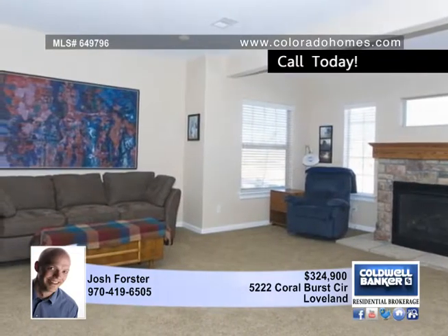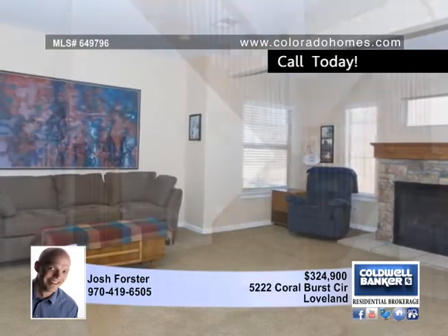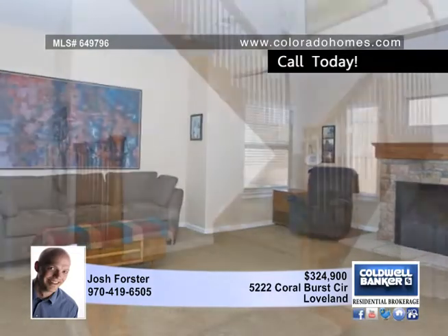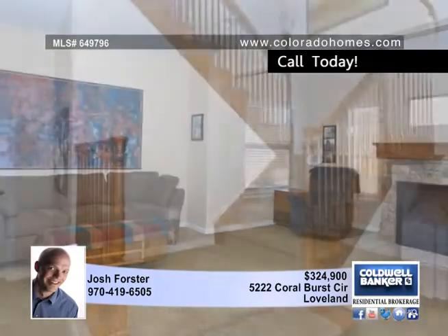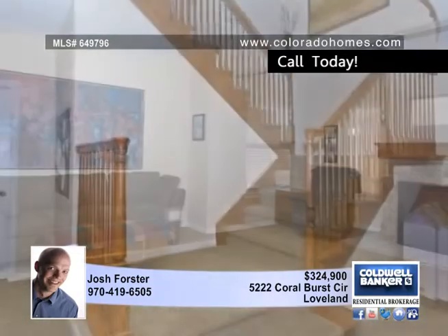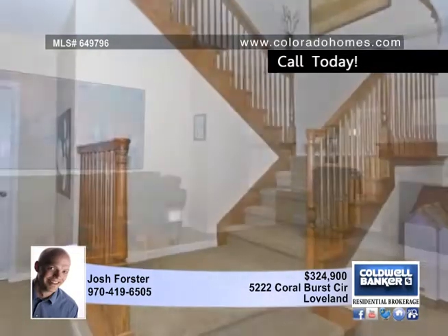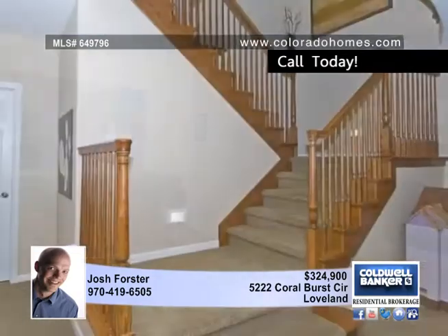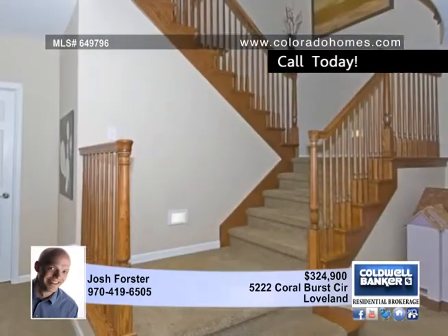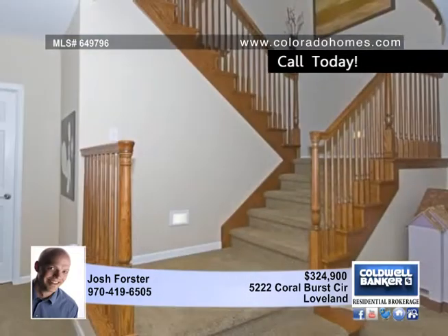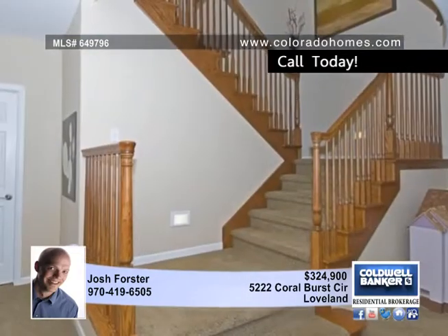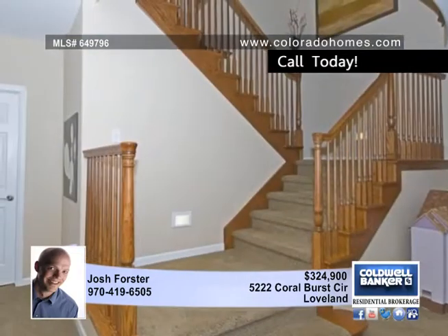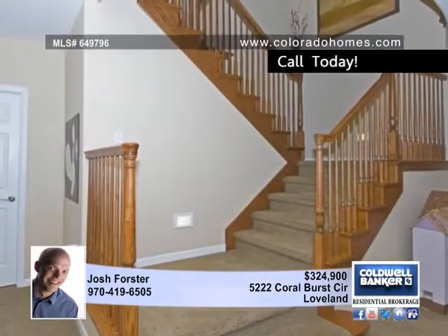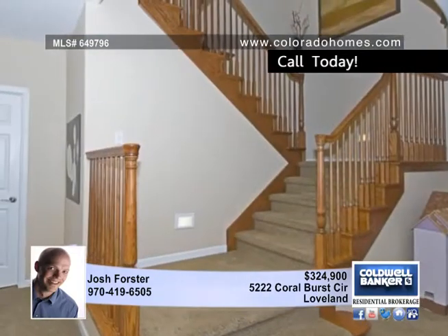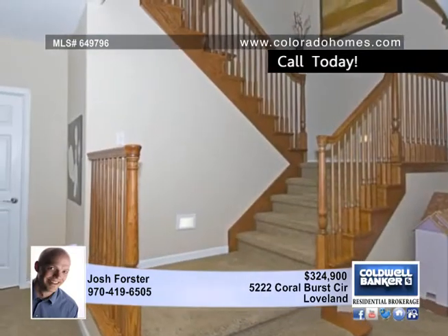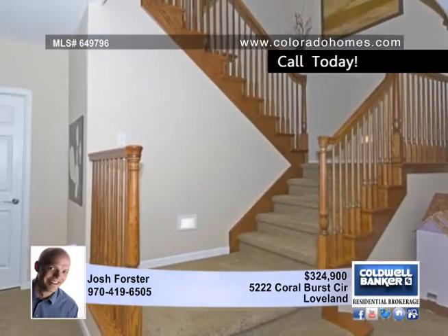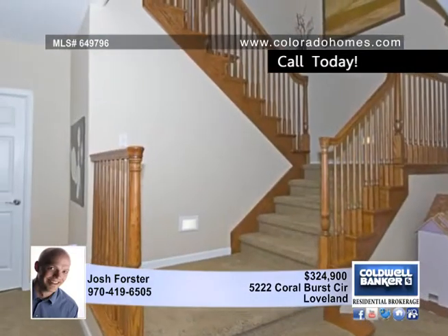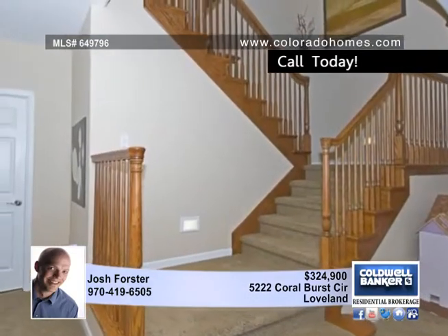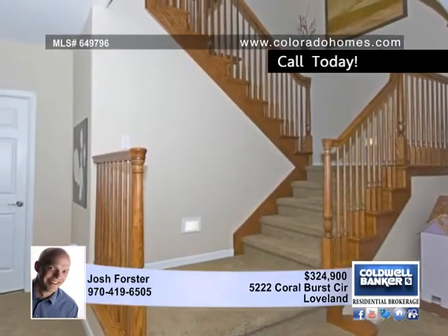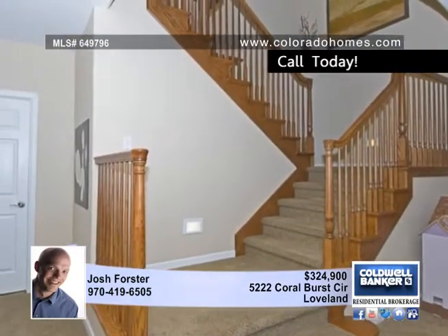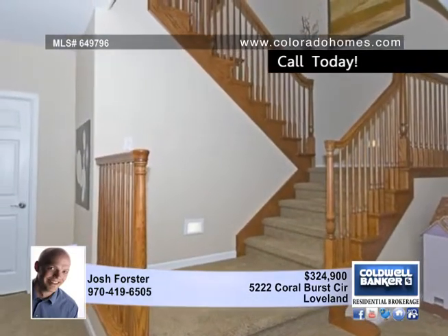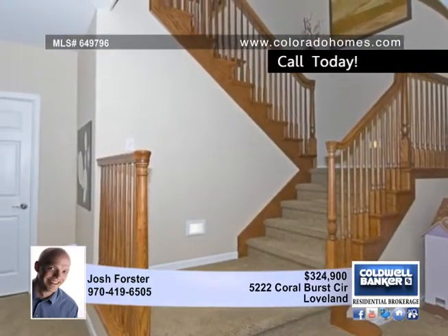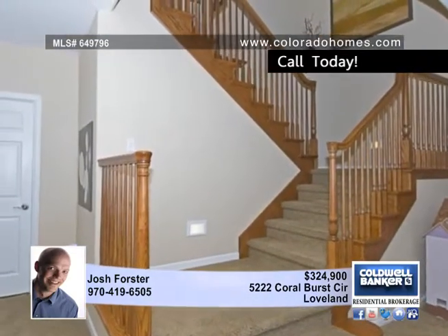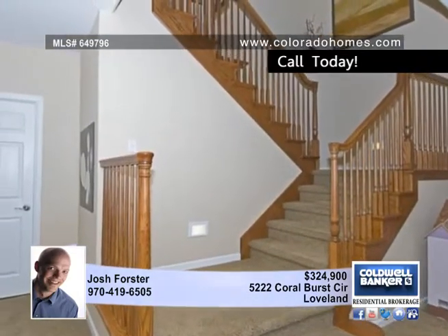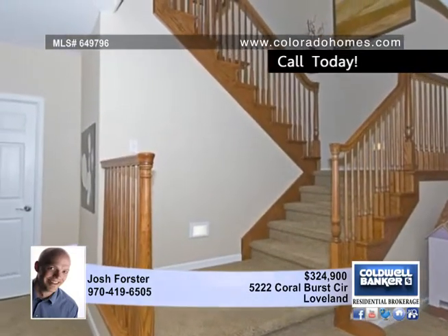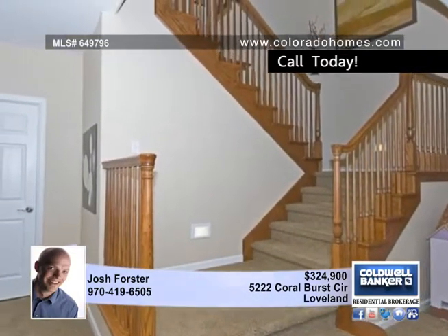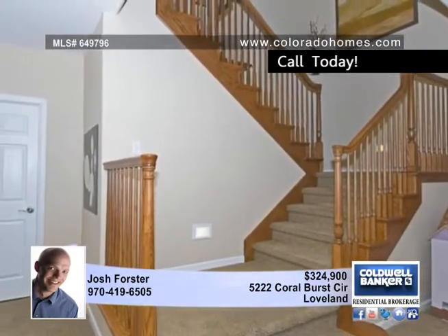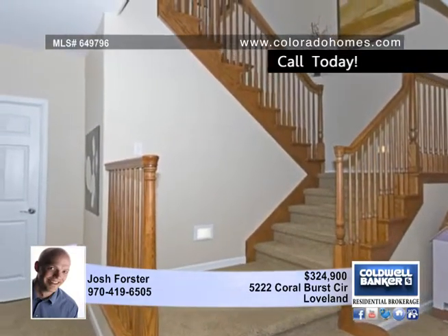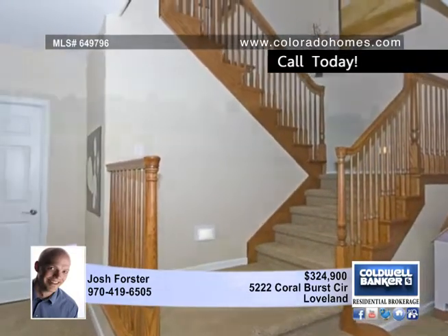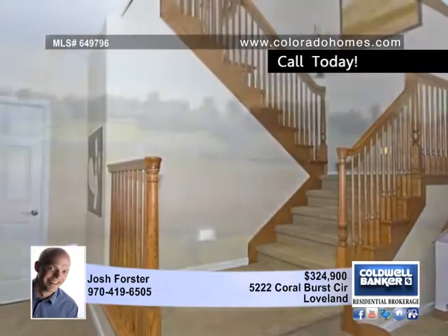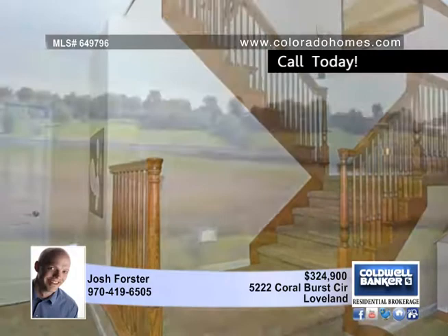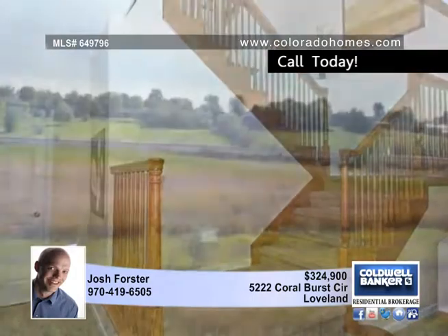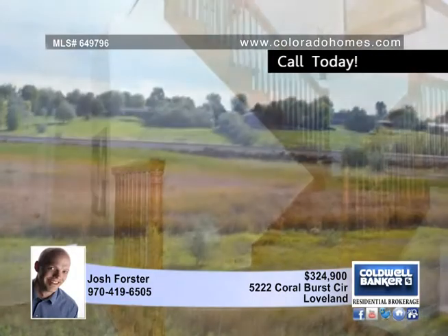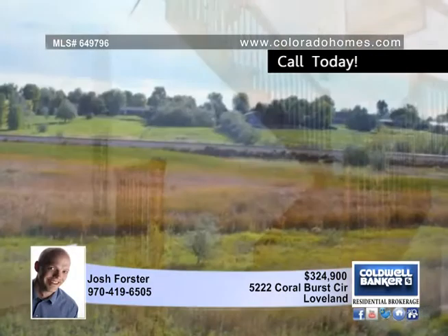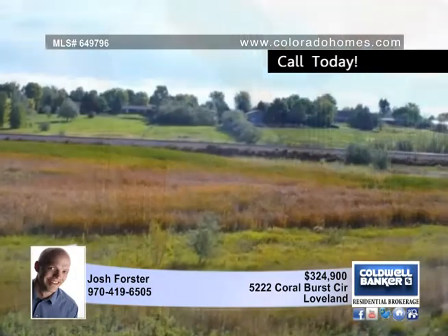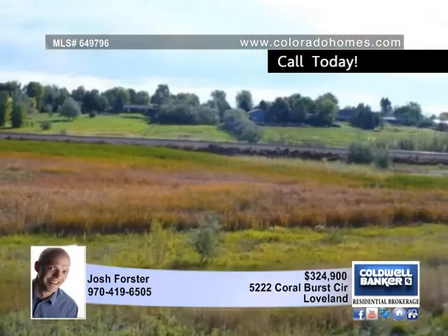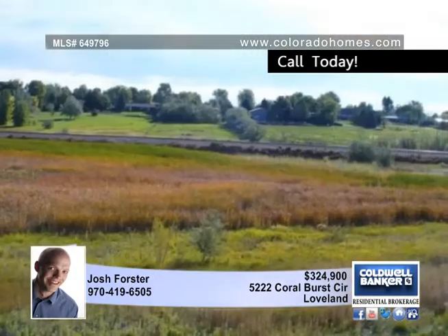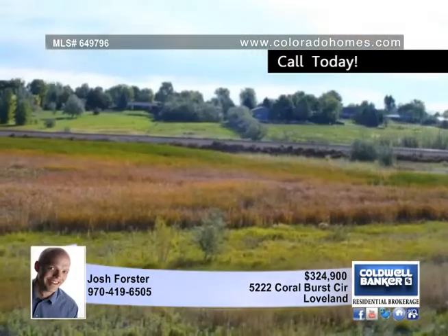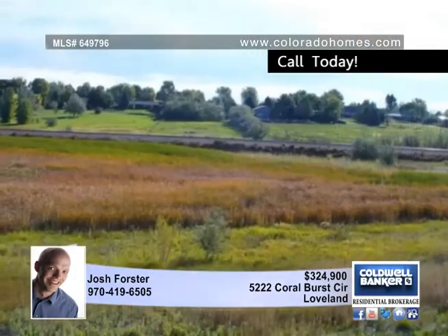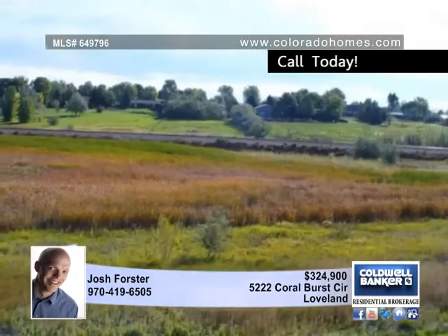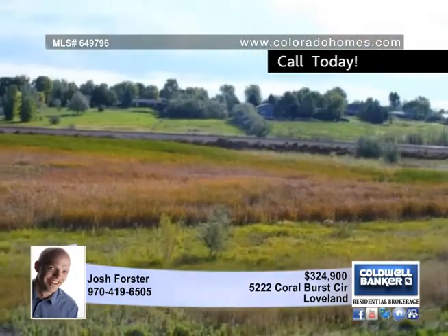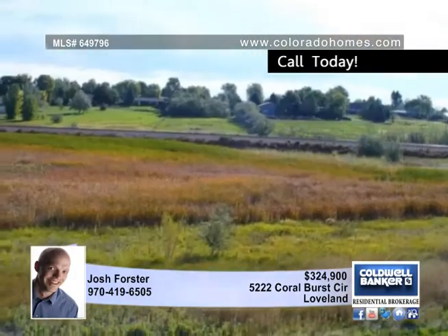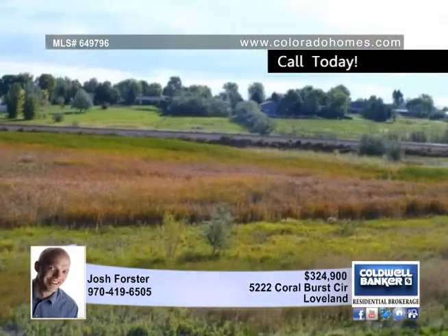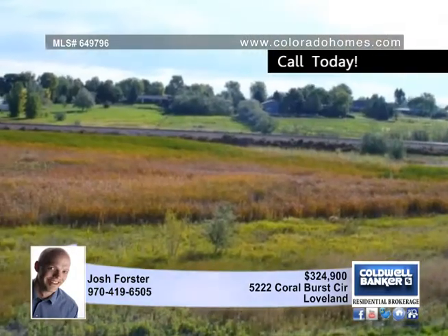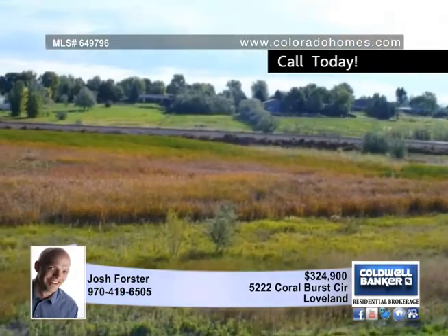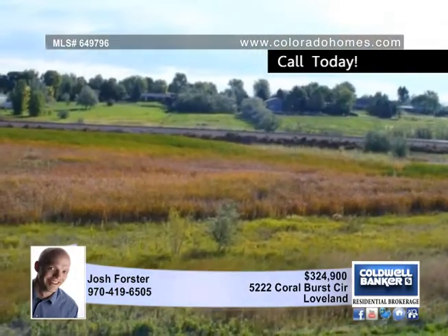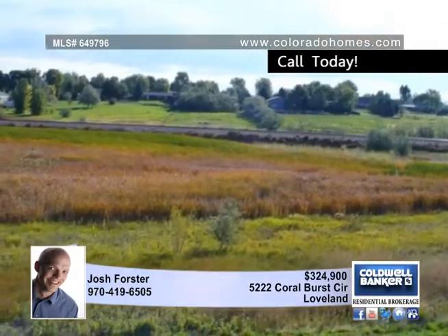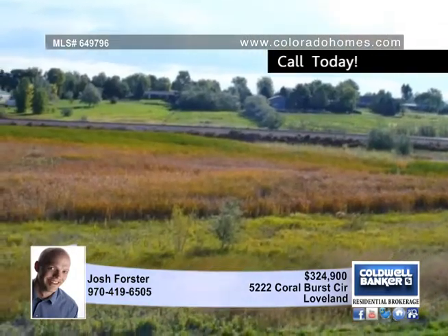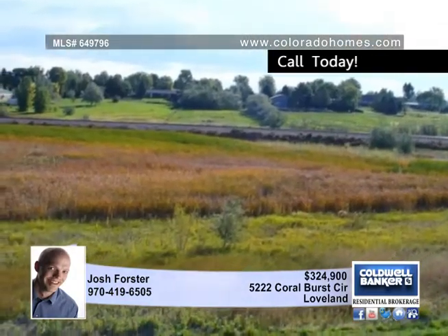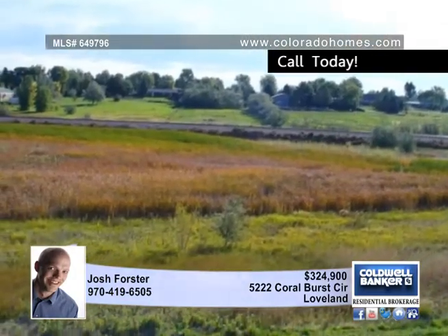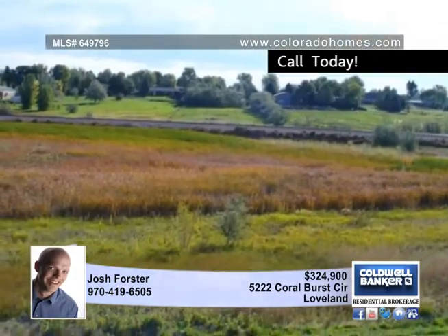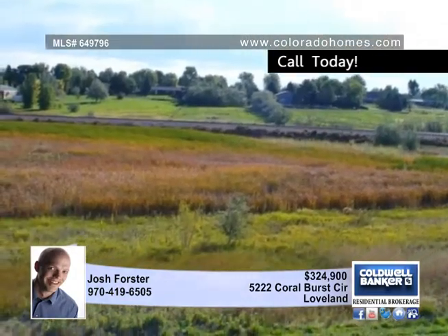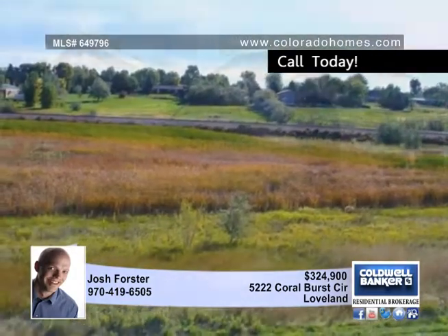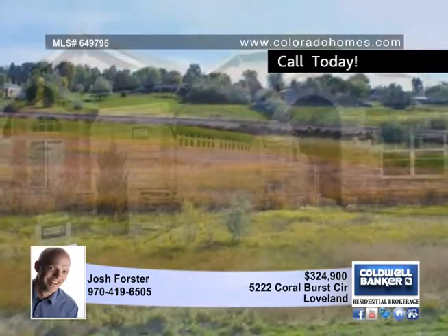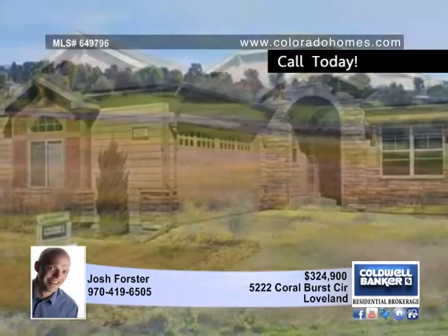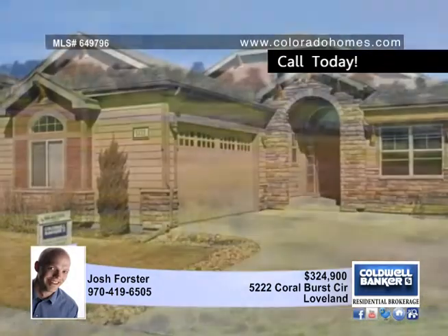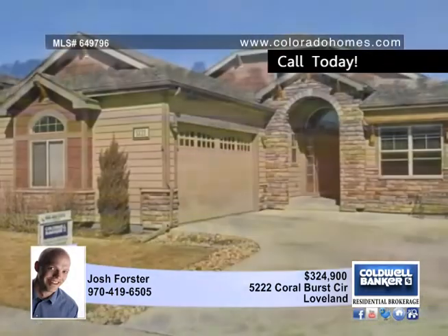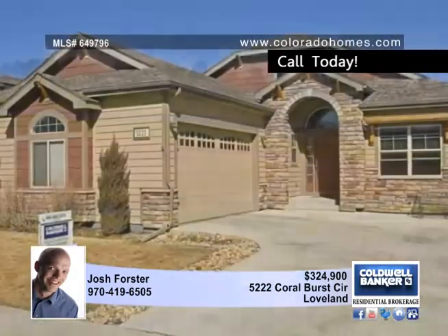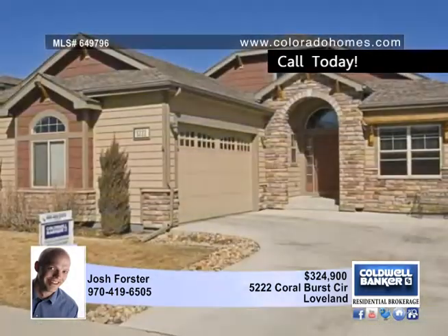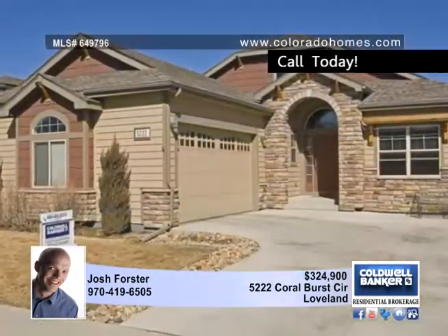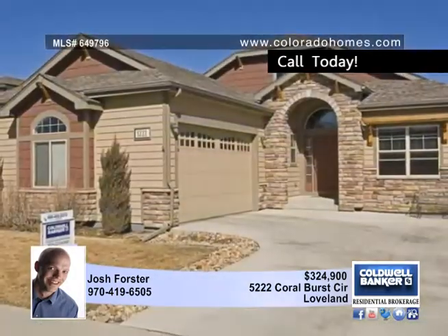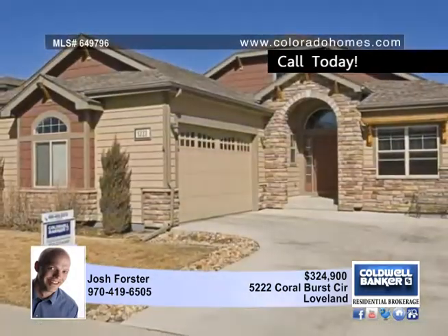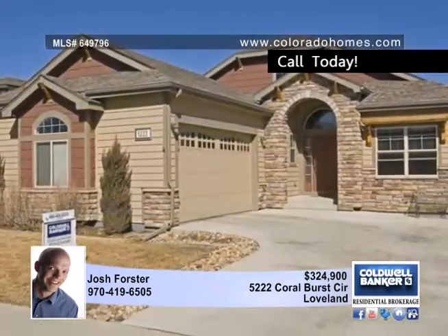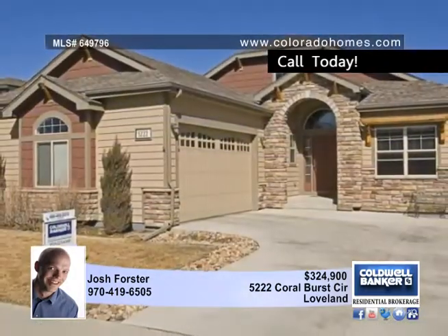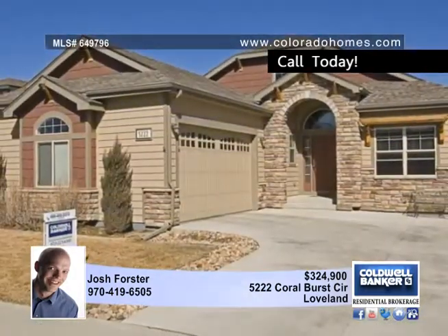This home backs to open space and the neighborhood pool is included in the HOA. You'll love the easy access to both Loveland and Fort Collins.